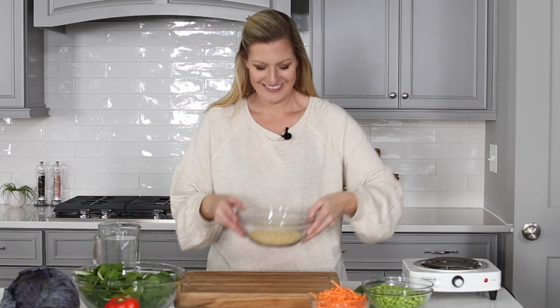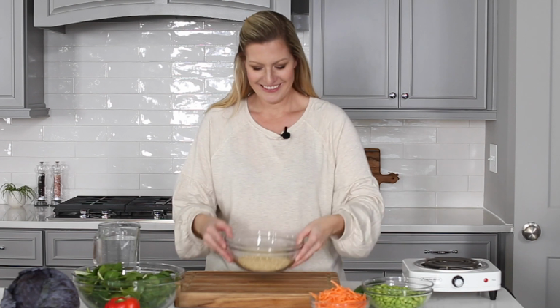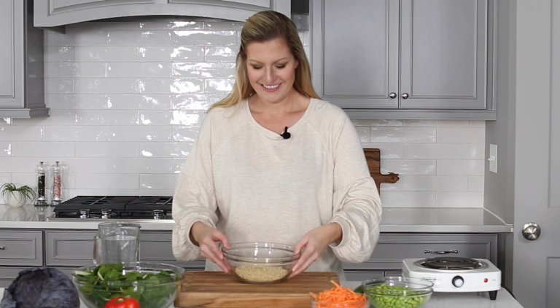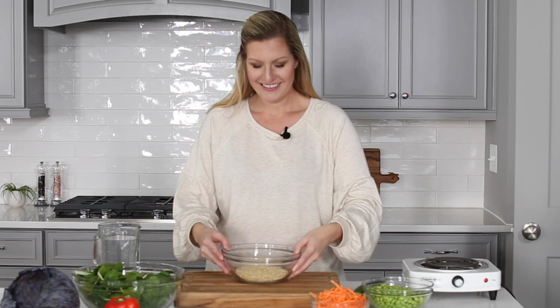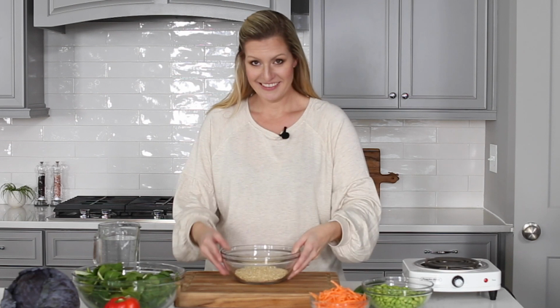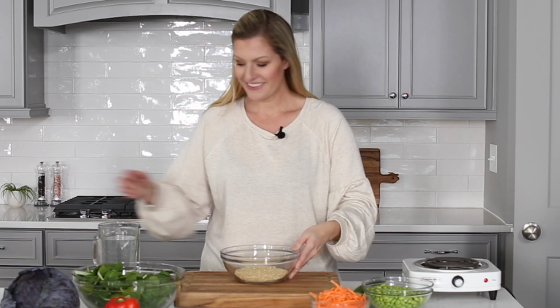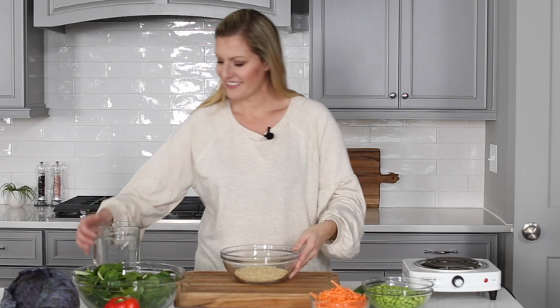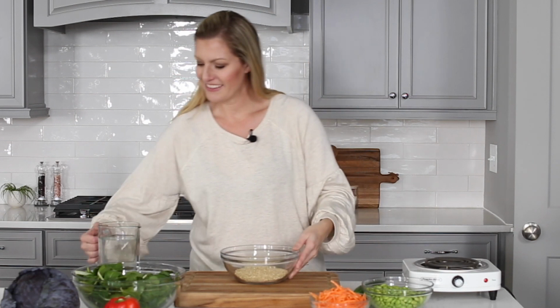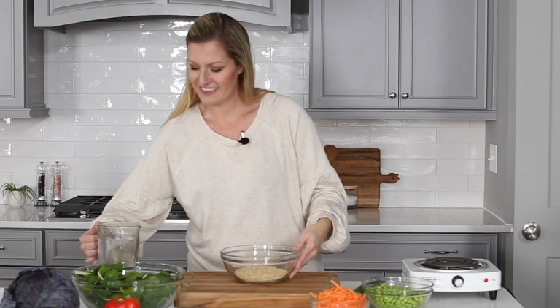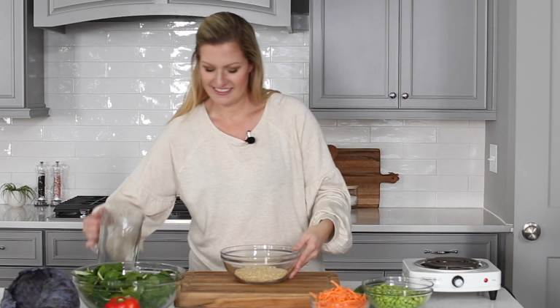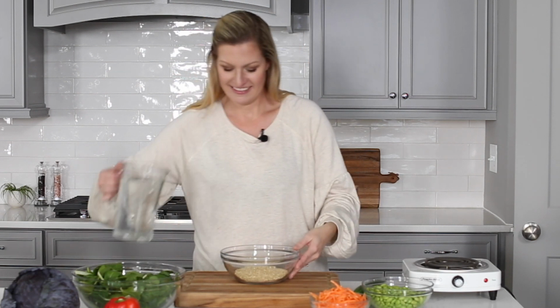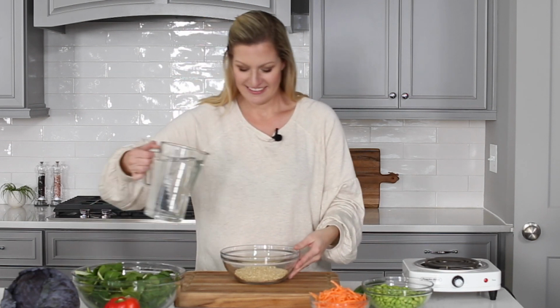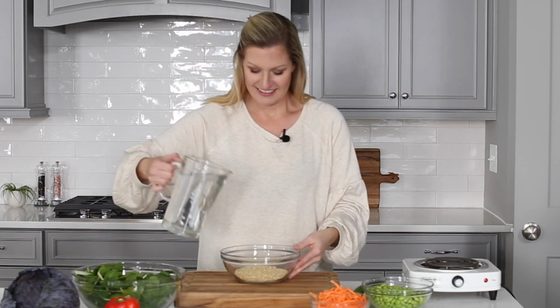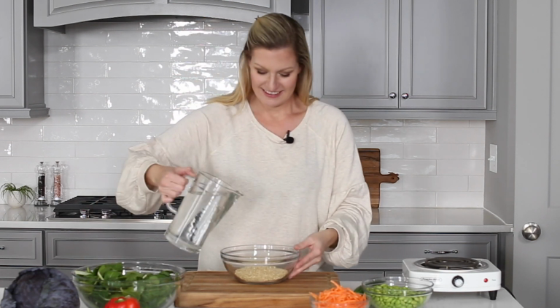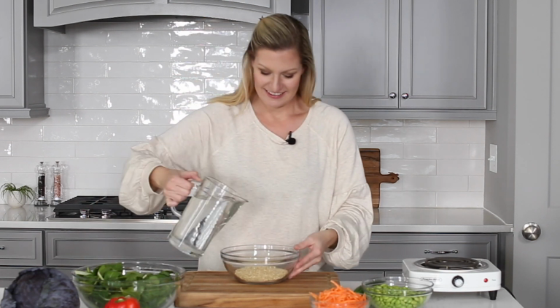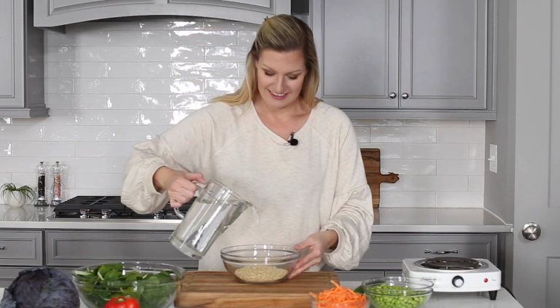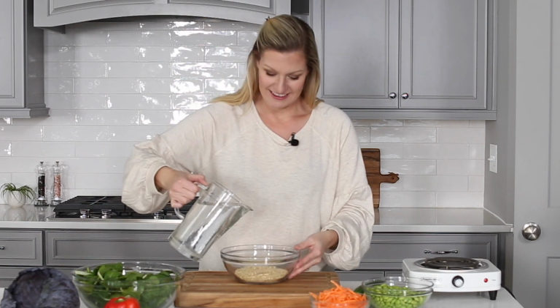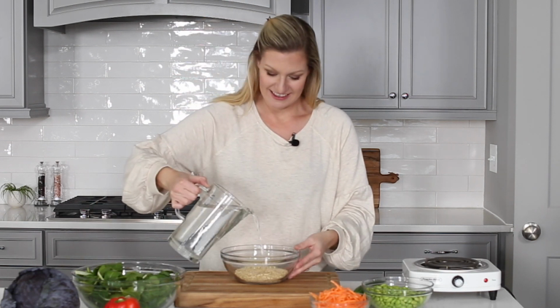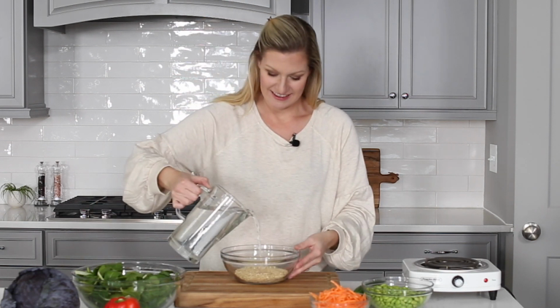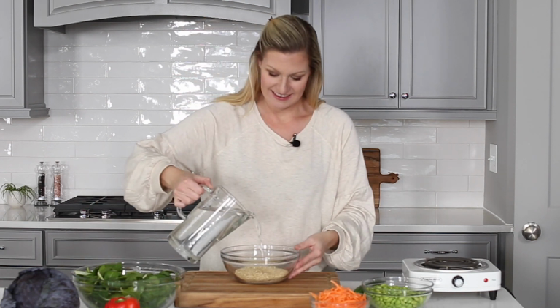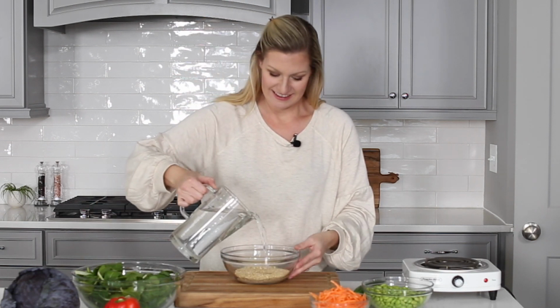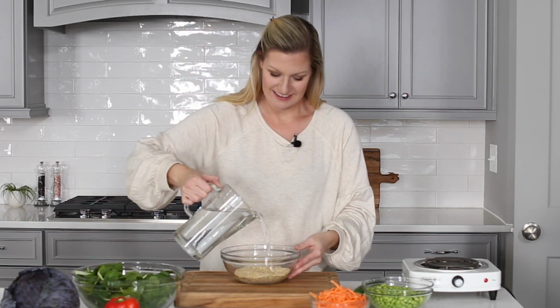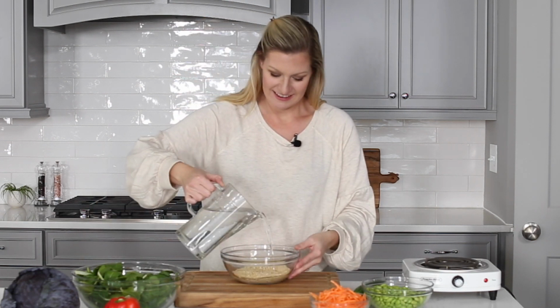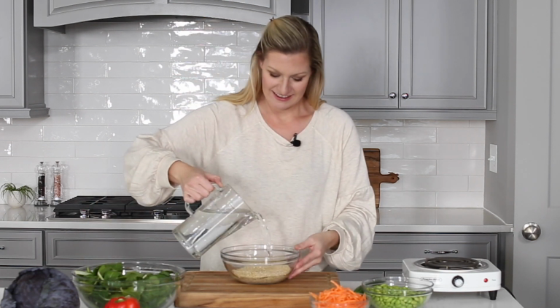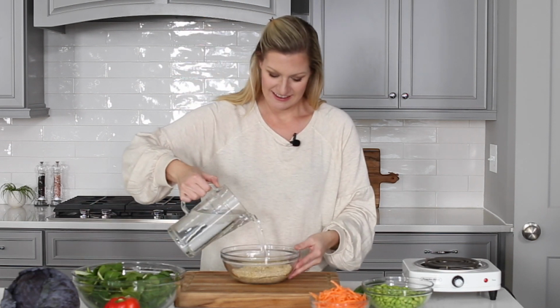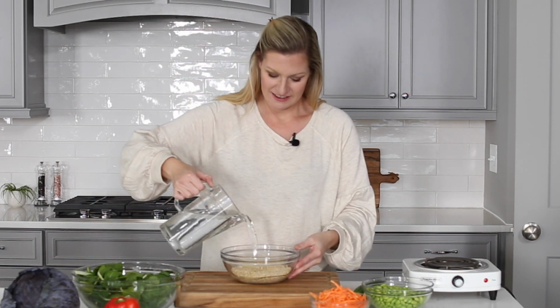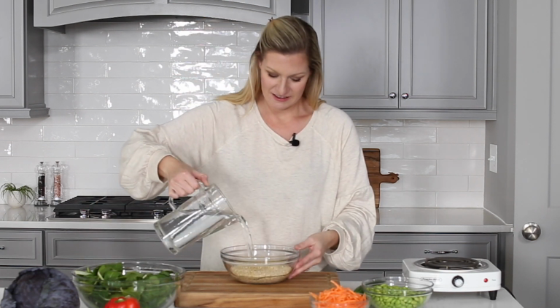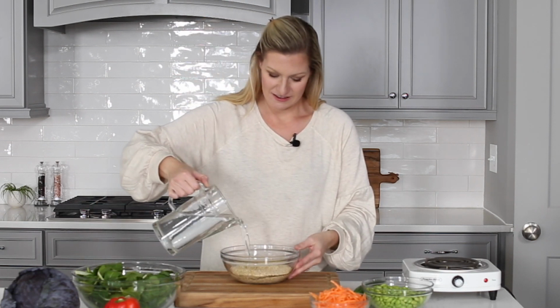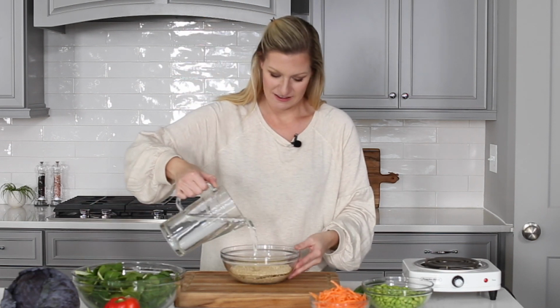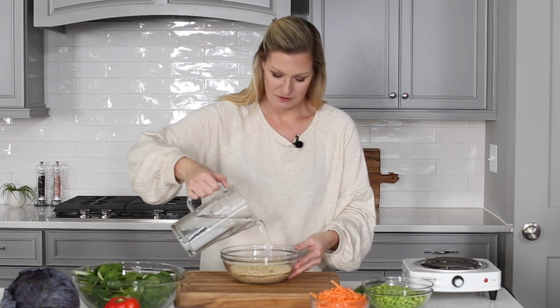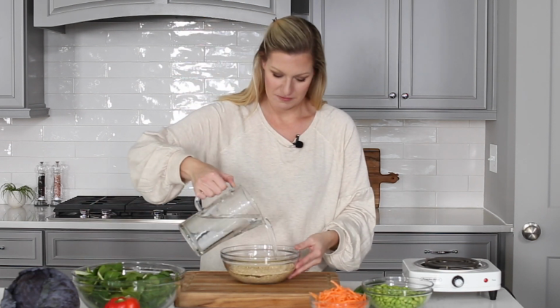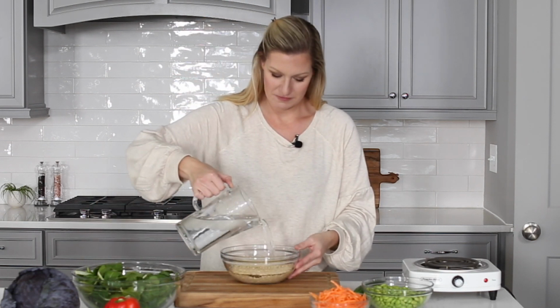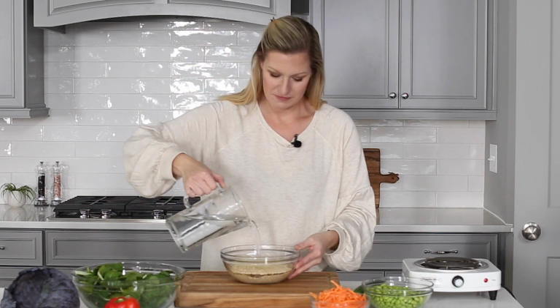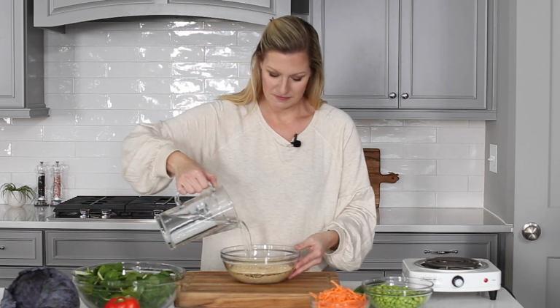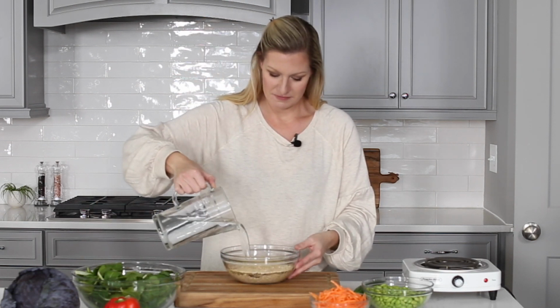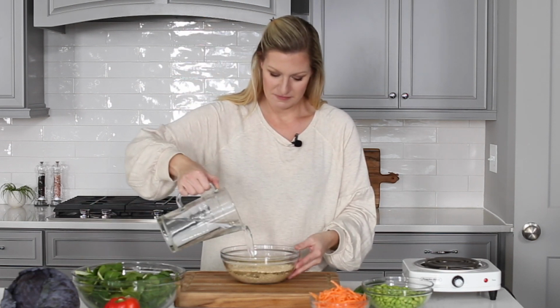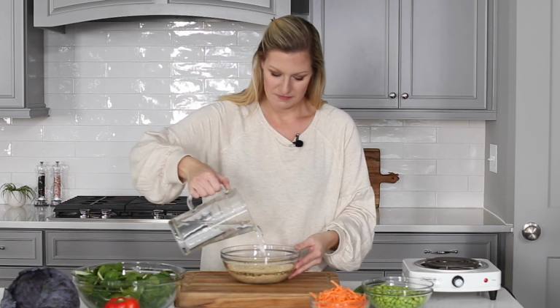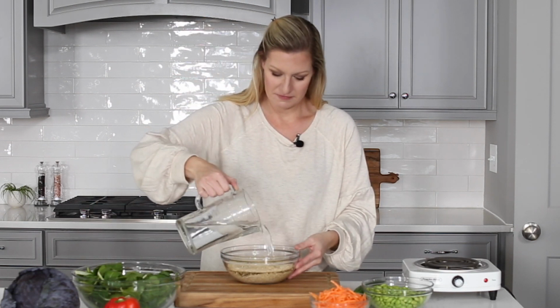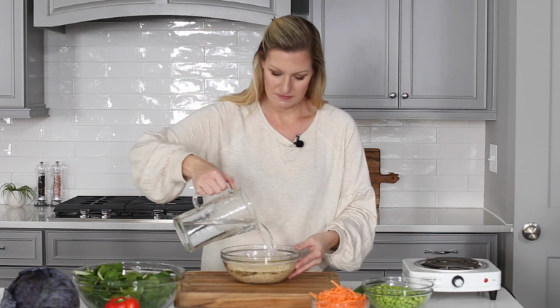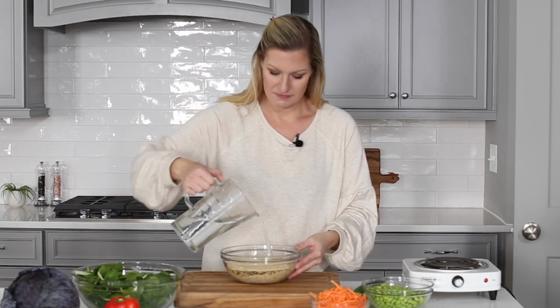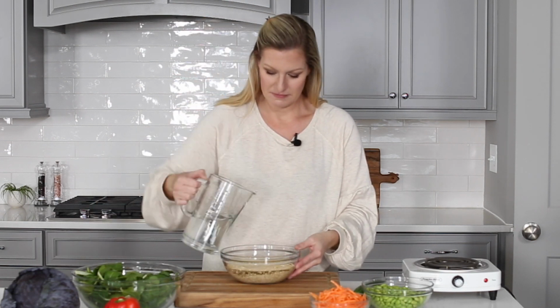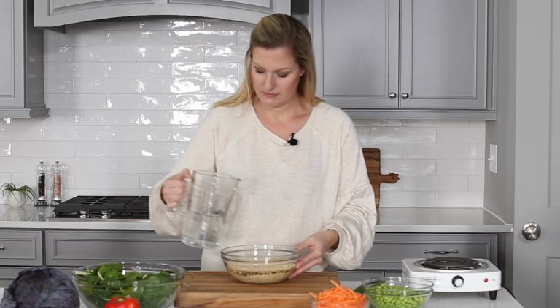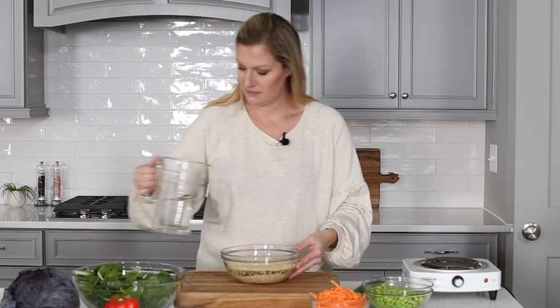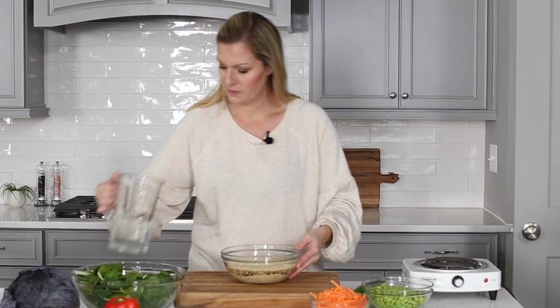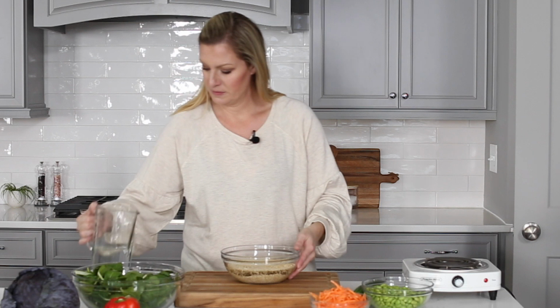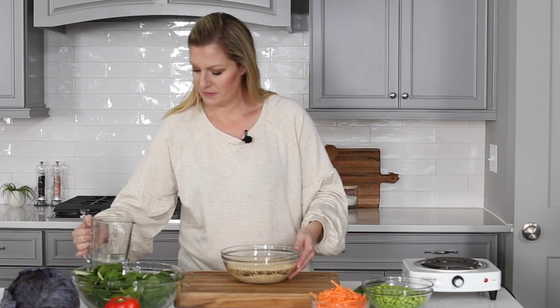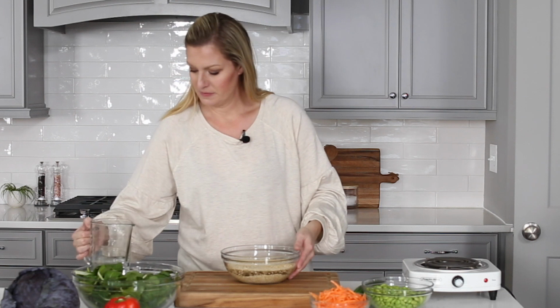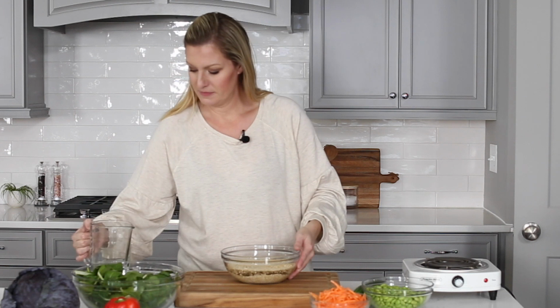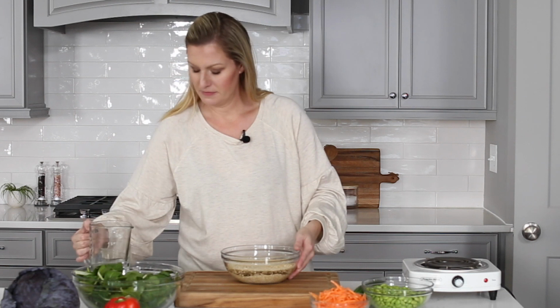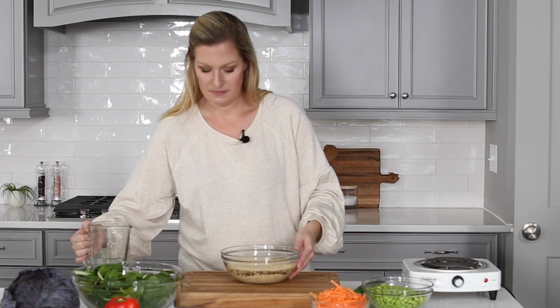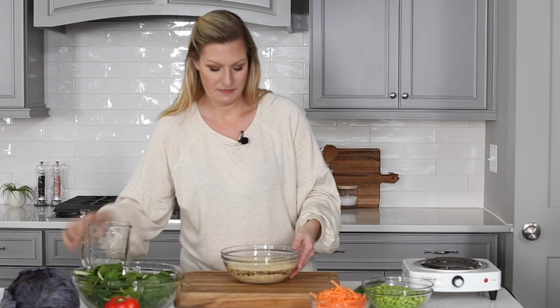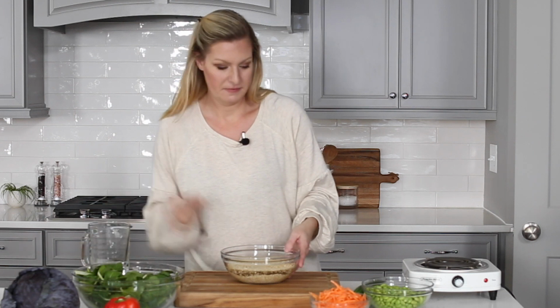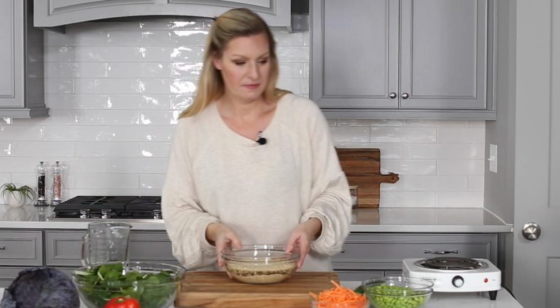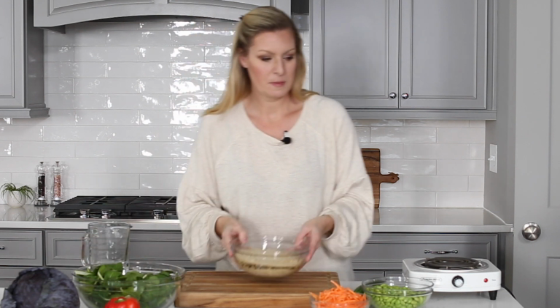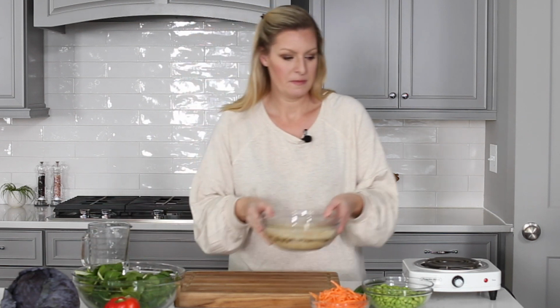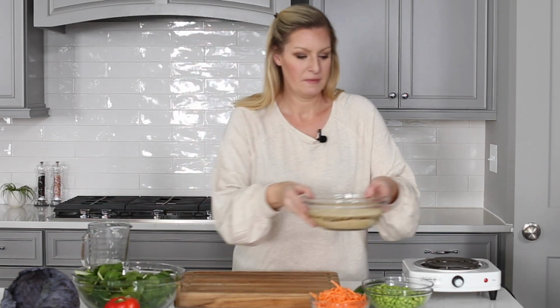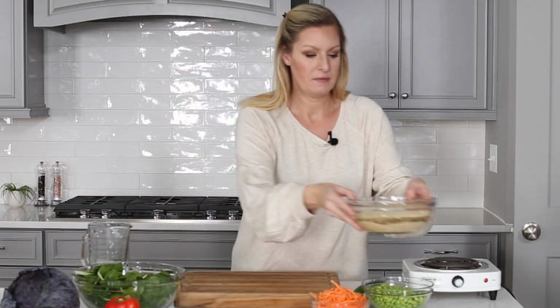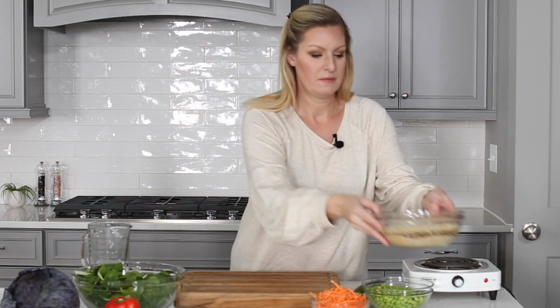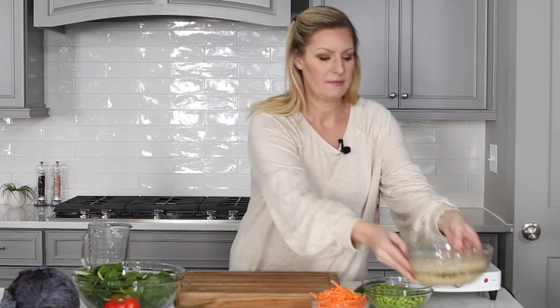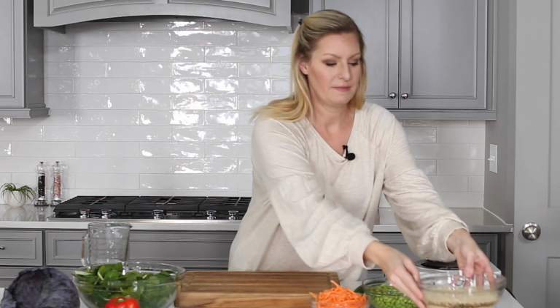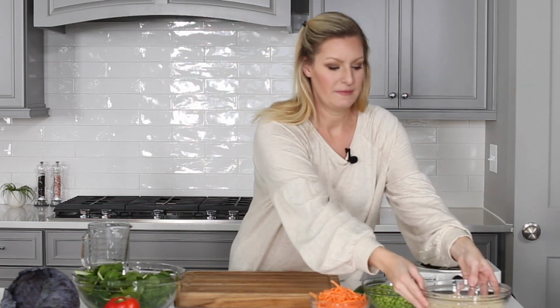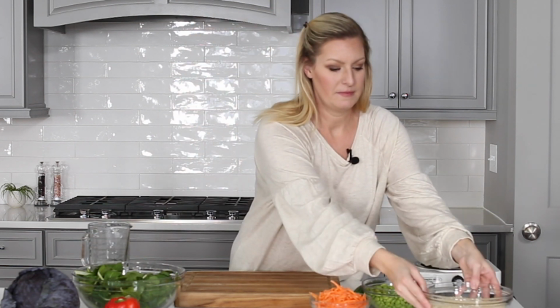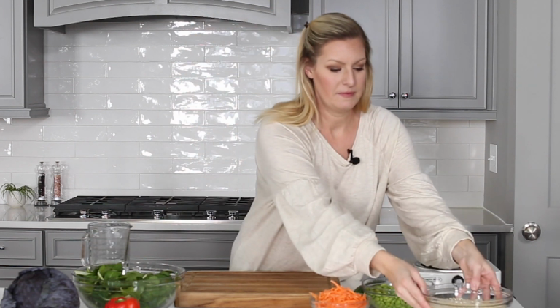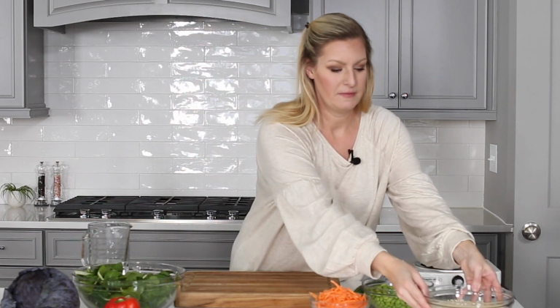Start by placing the dried quinoa into a bowl and covering completely with water. Let it sit for about 30 seconds while you prepare the dressing.